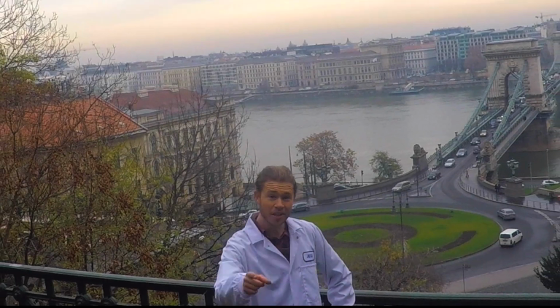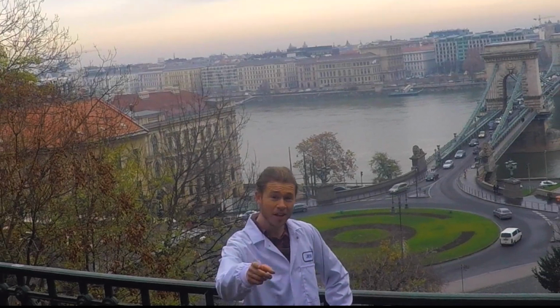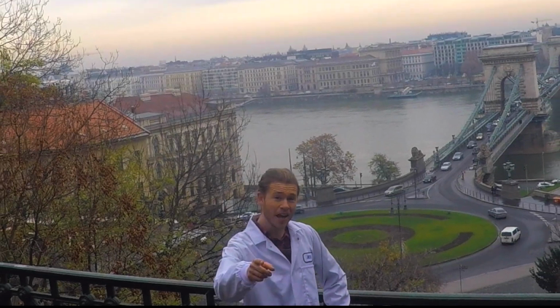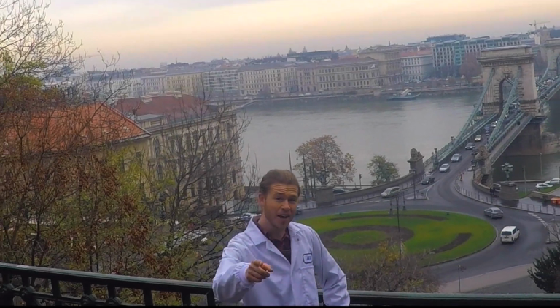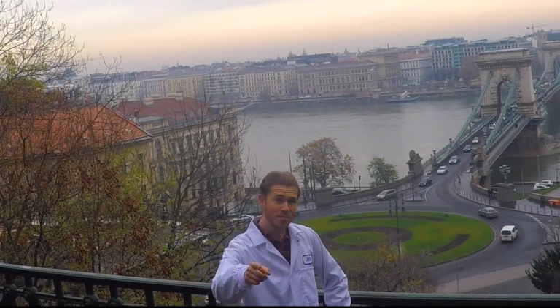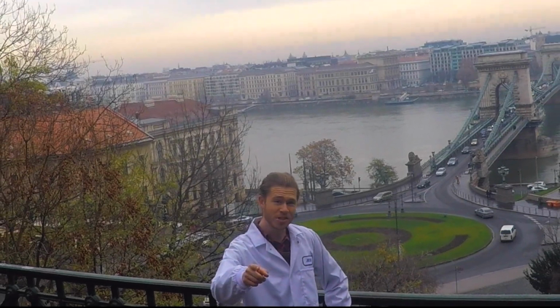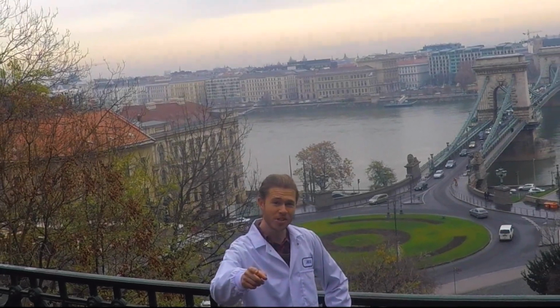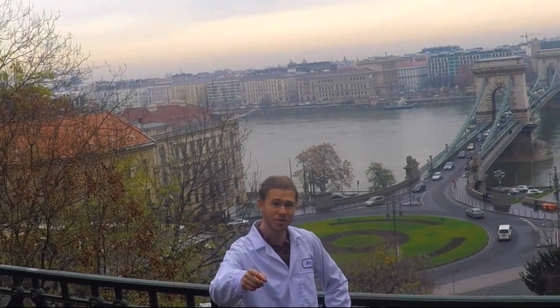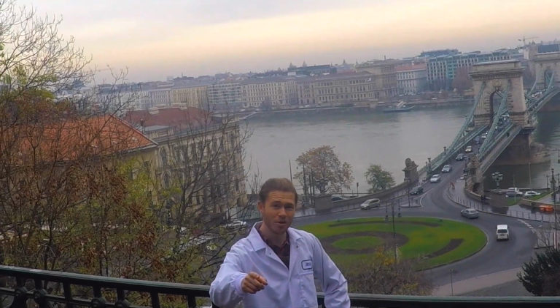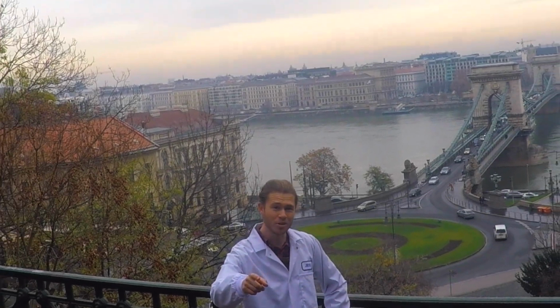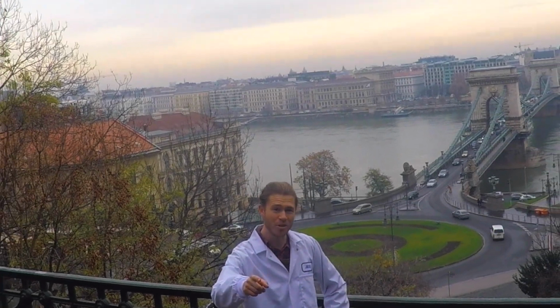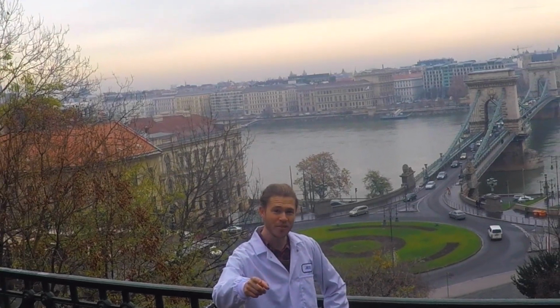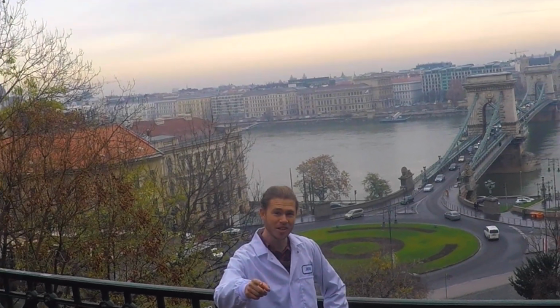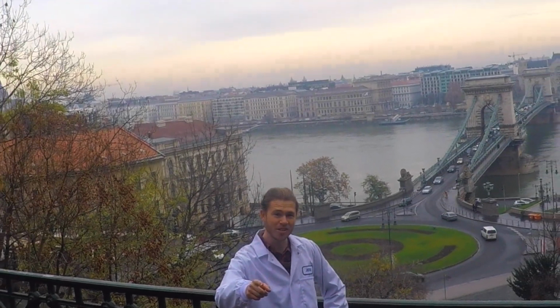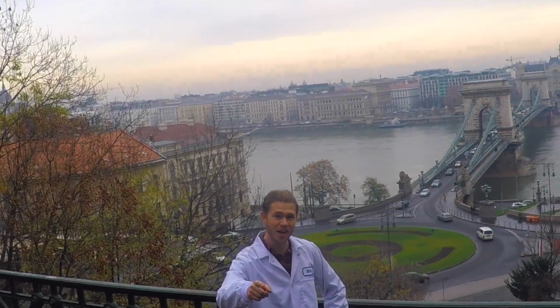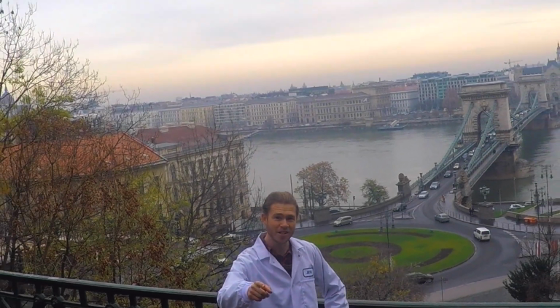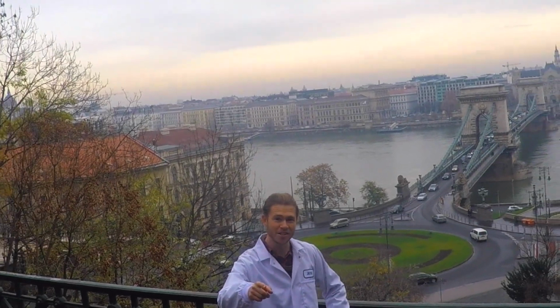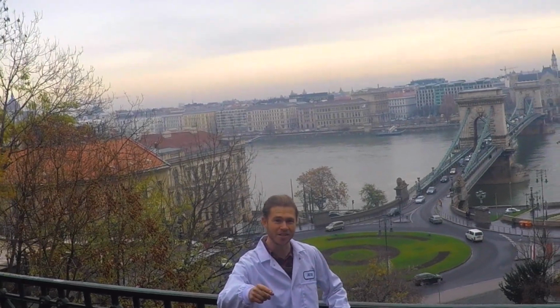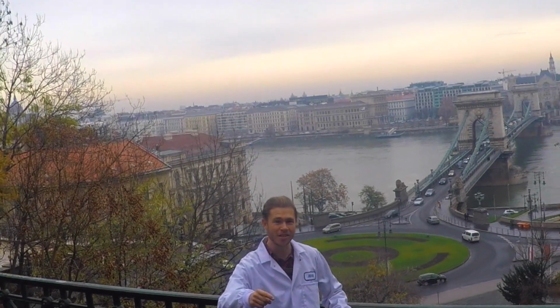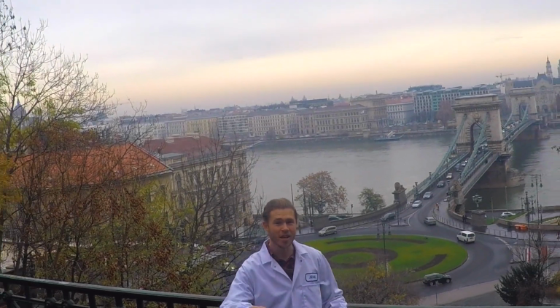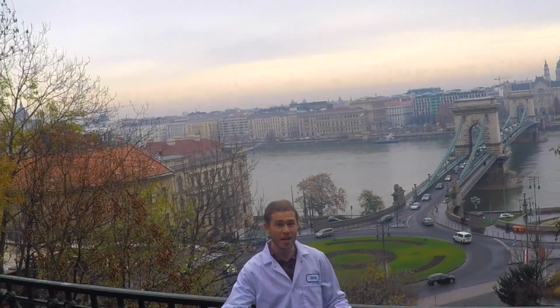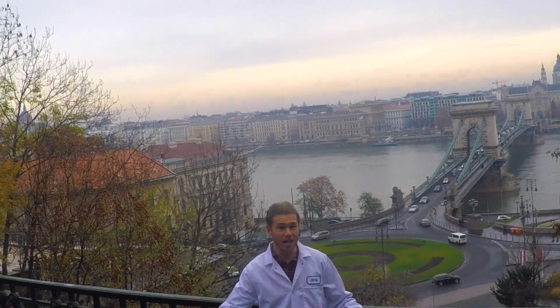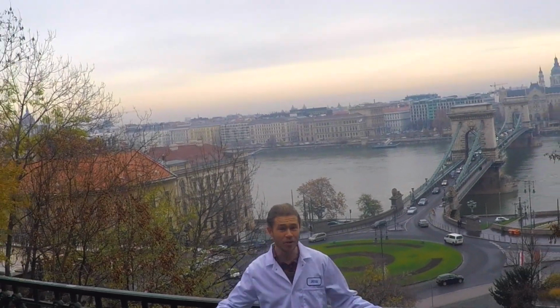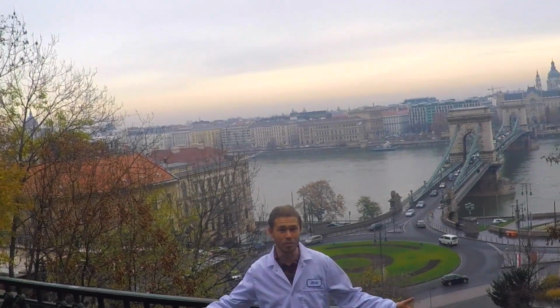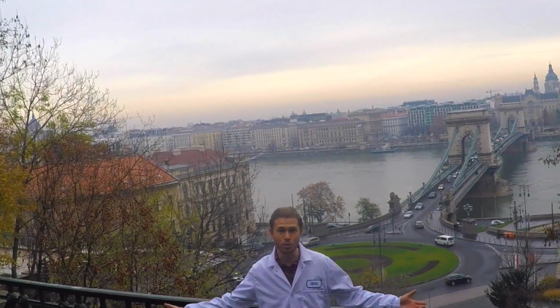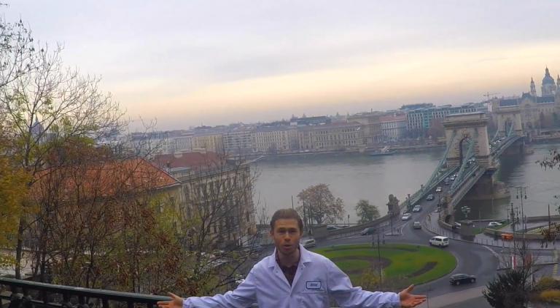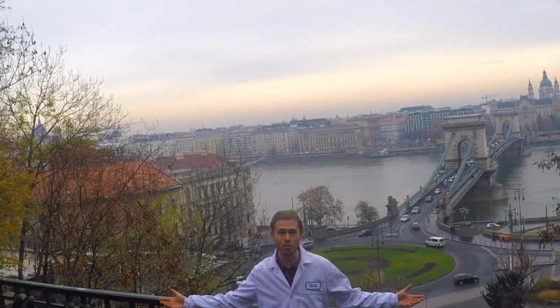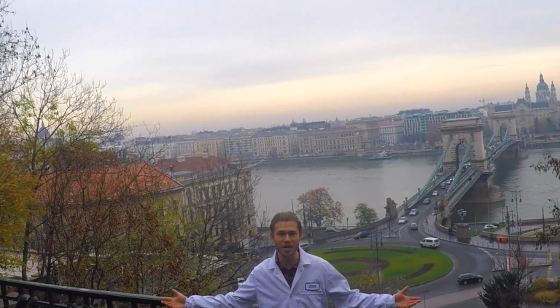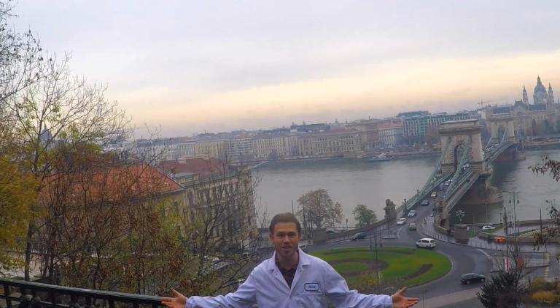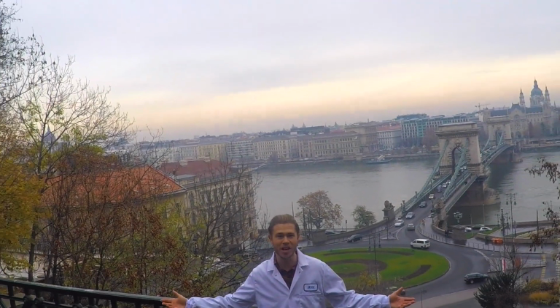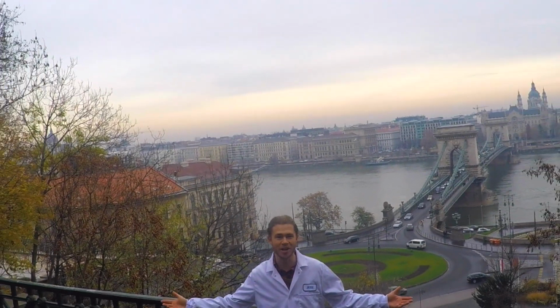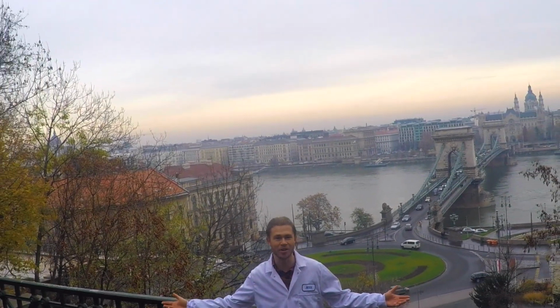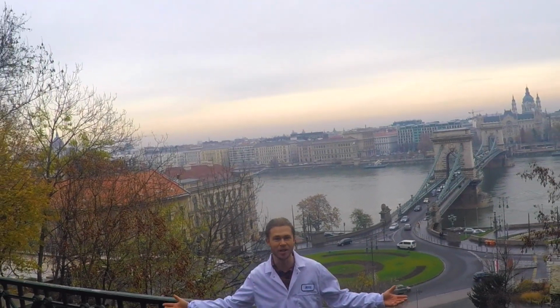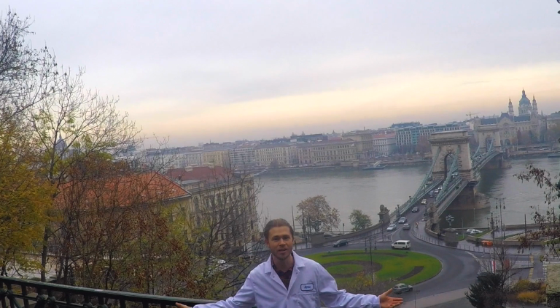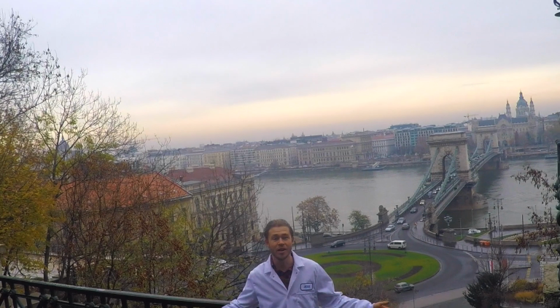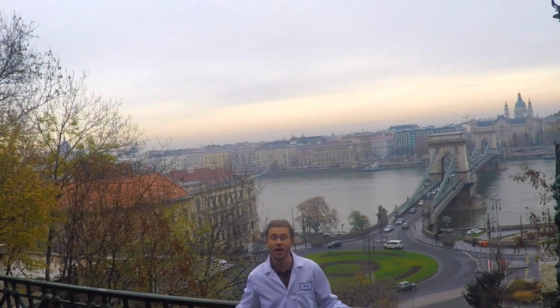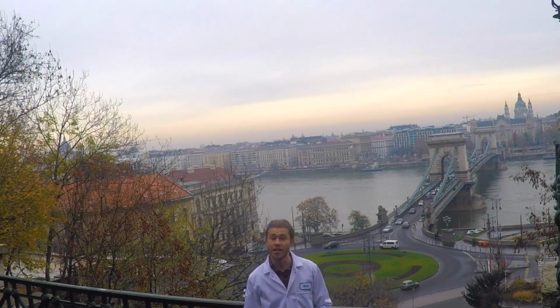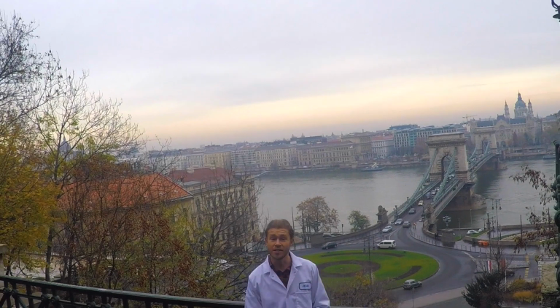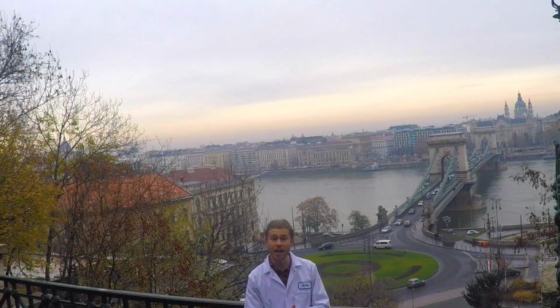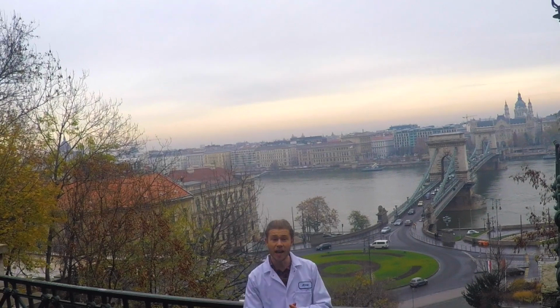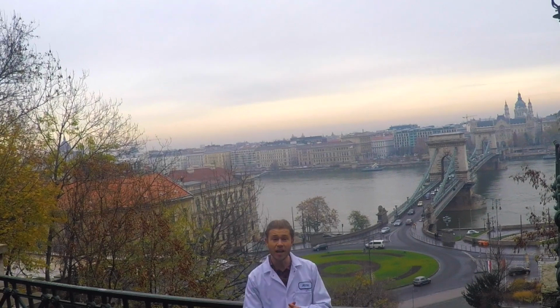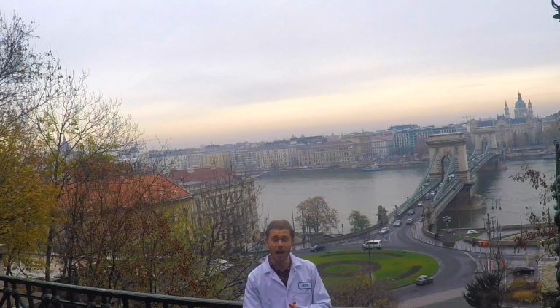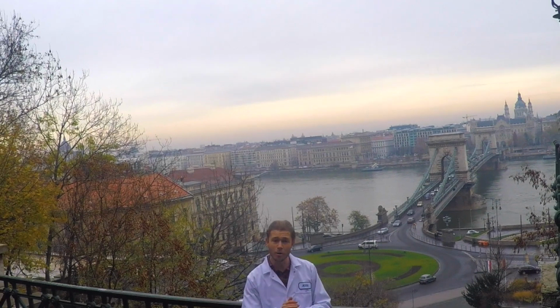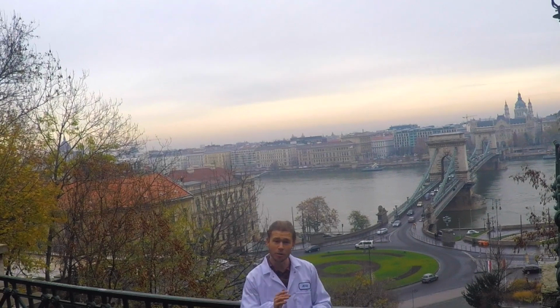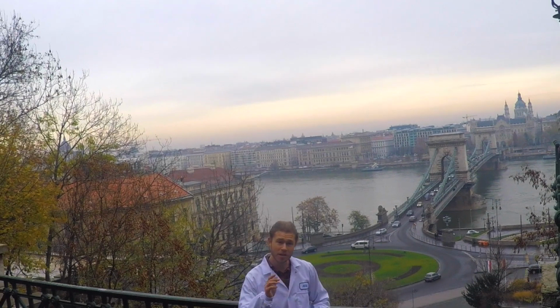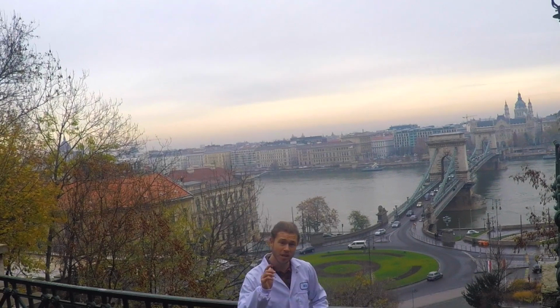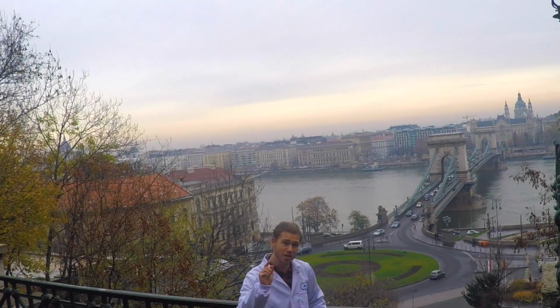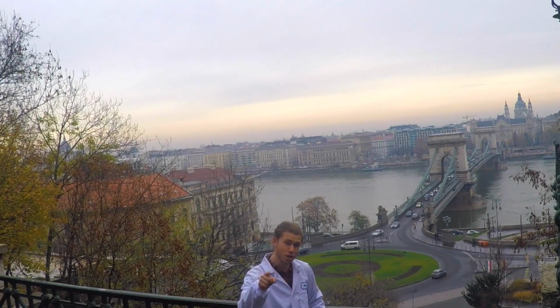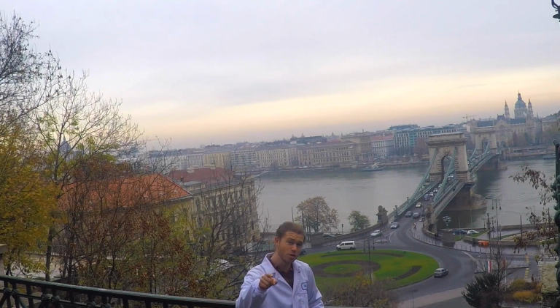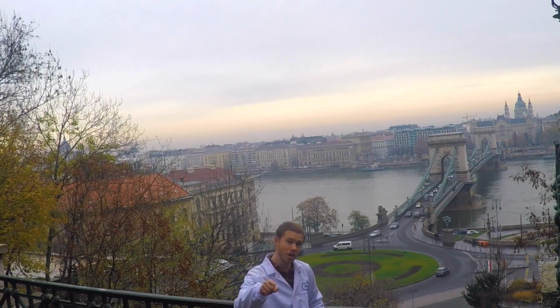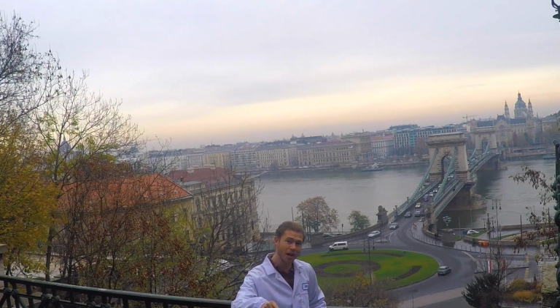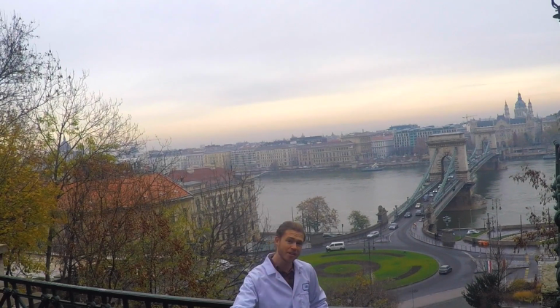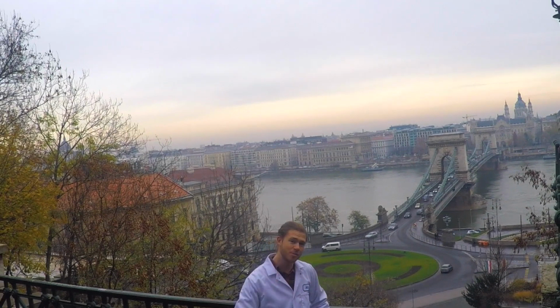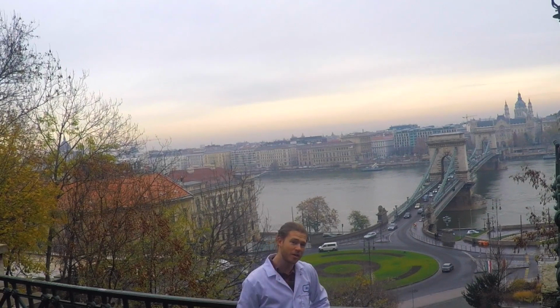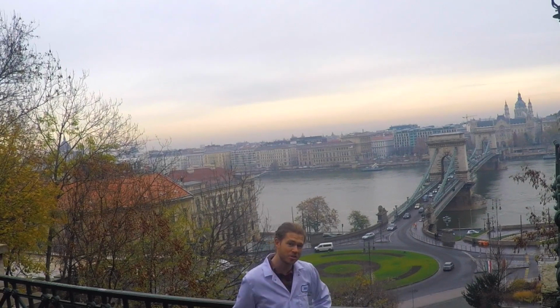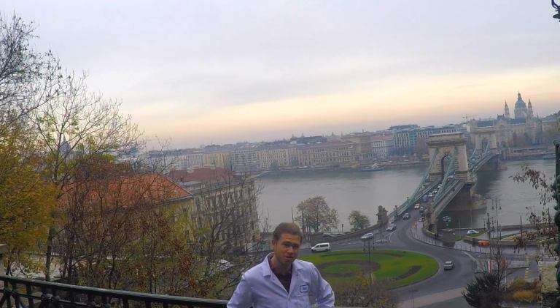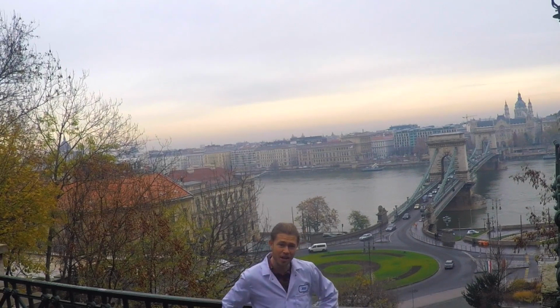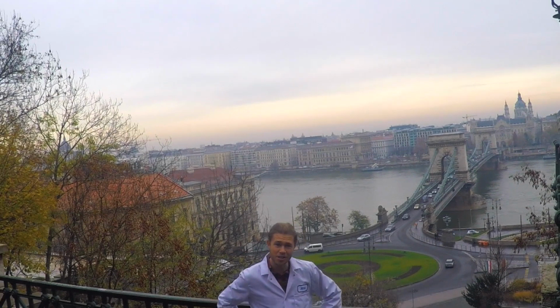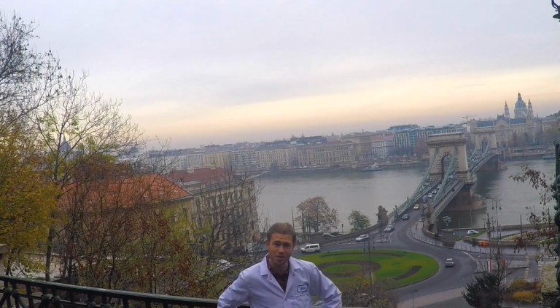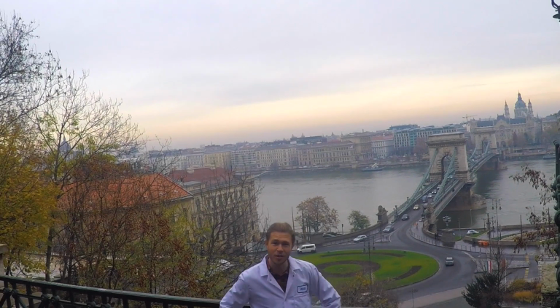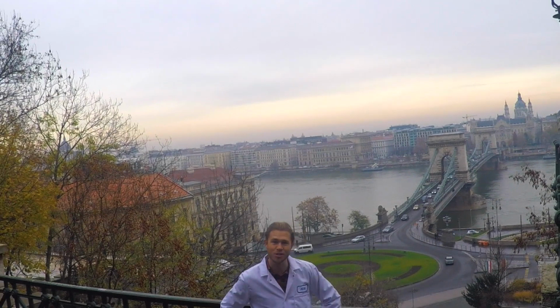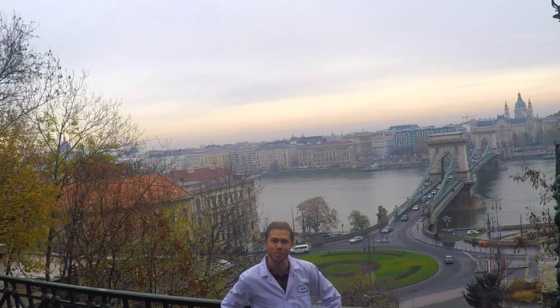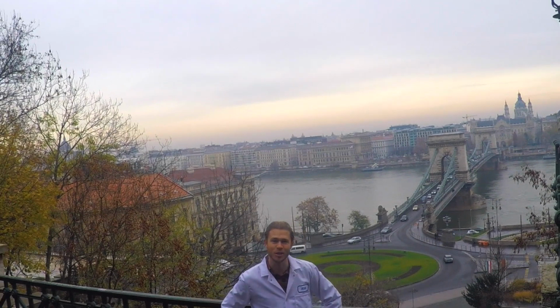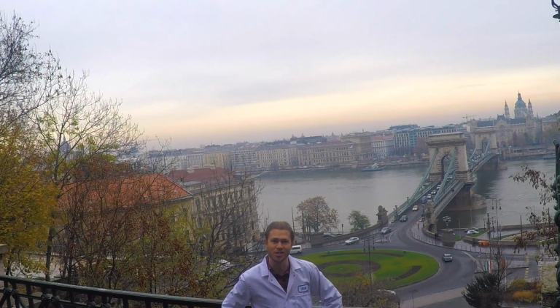G'day, I'm Jesse Crowe, the Travelling Scientist, here in Budapest, Hungary. And today I'm going to be teaching you guys about the science of hot springs.